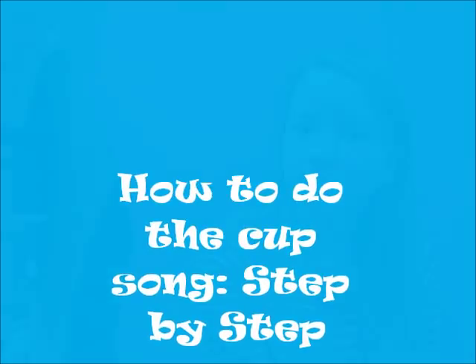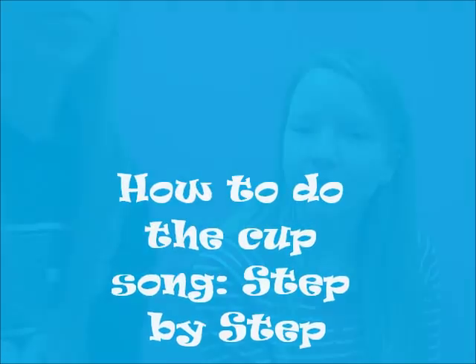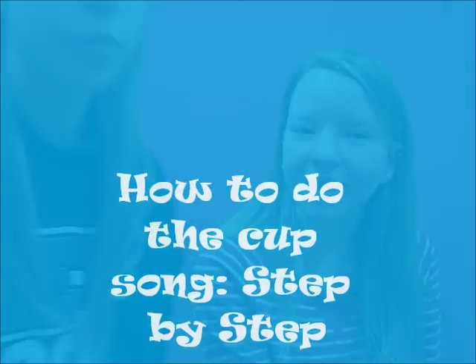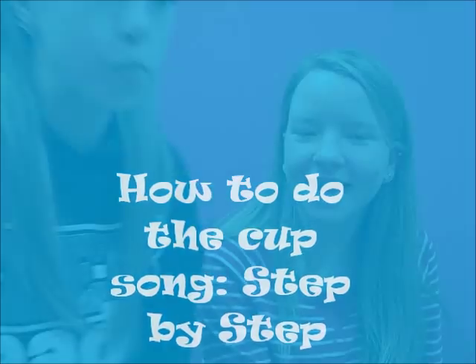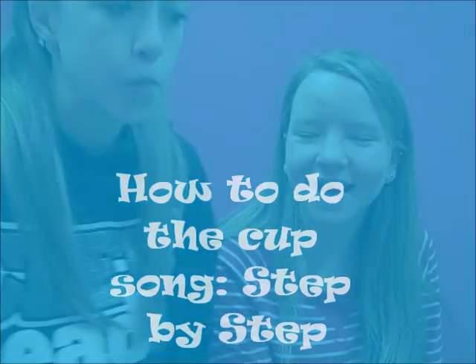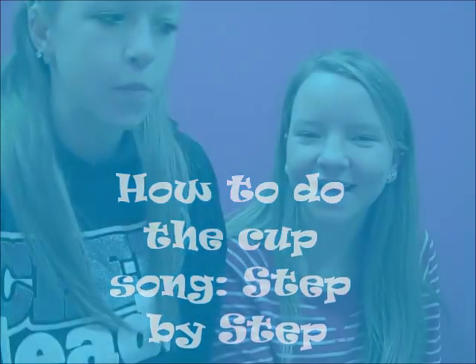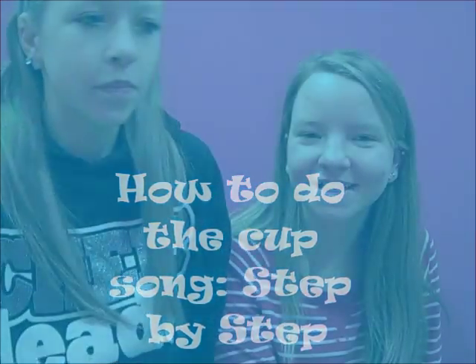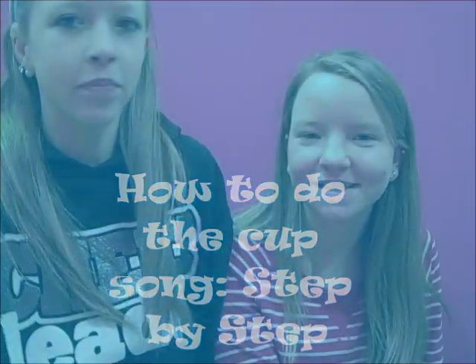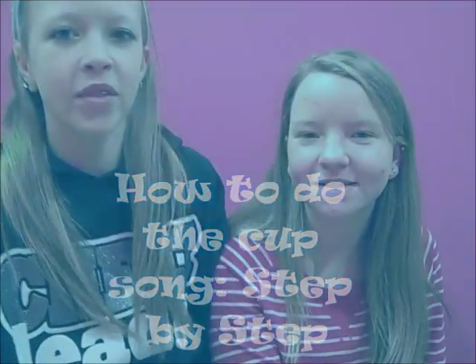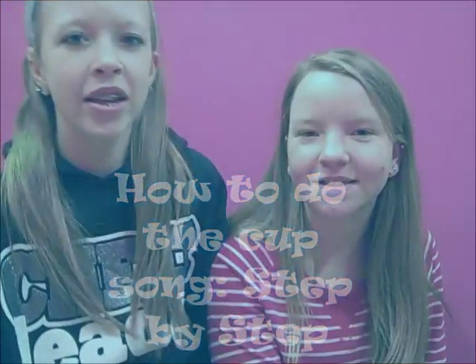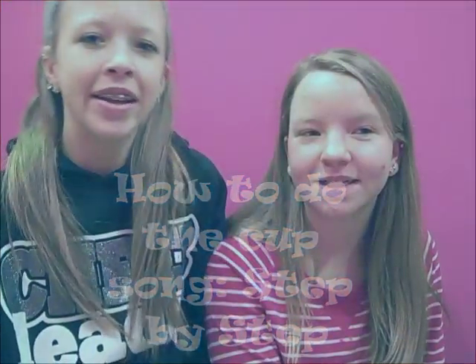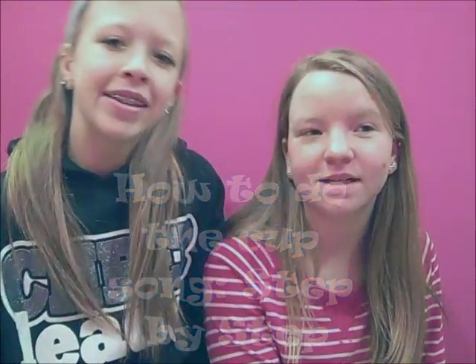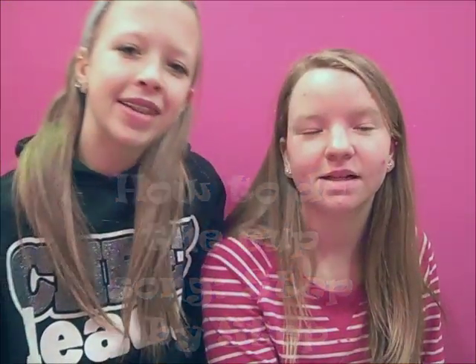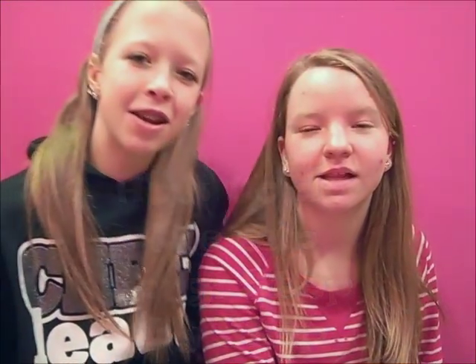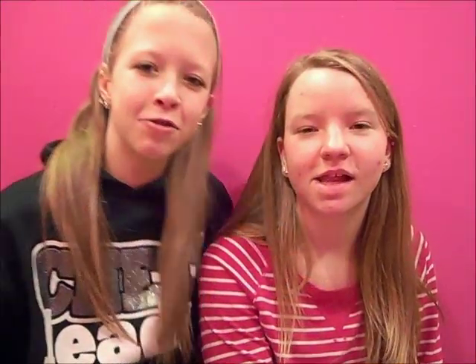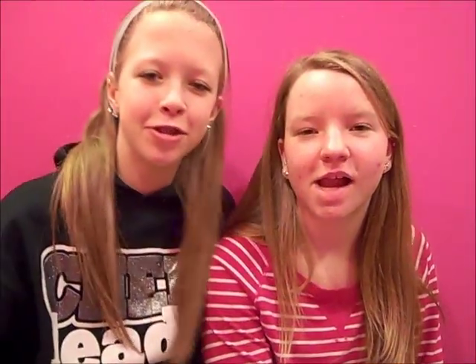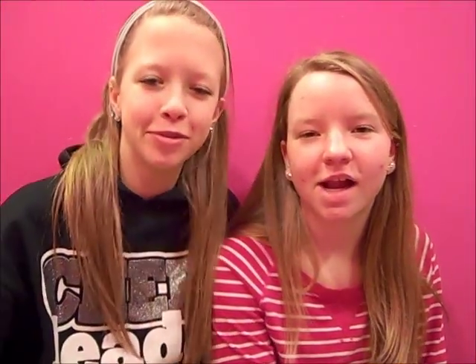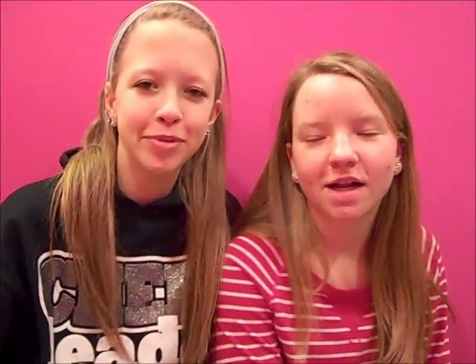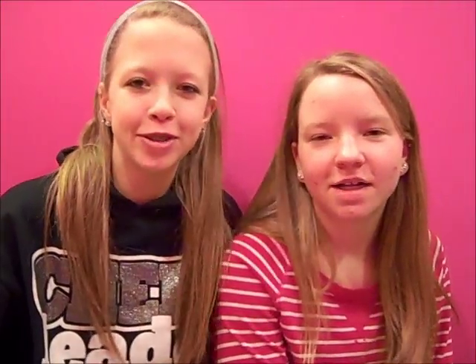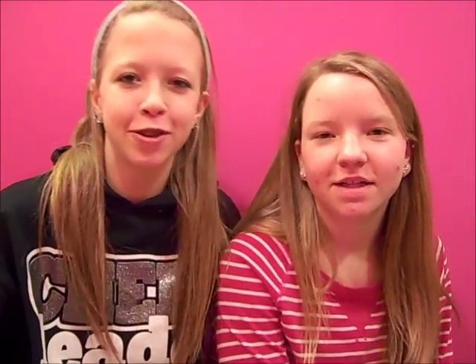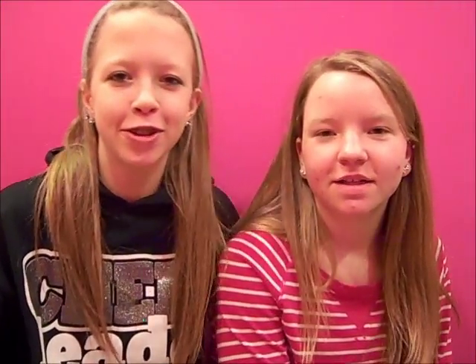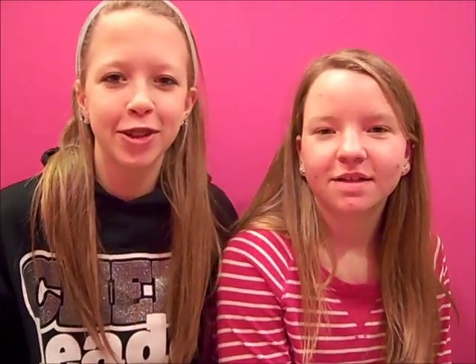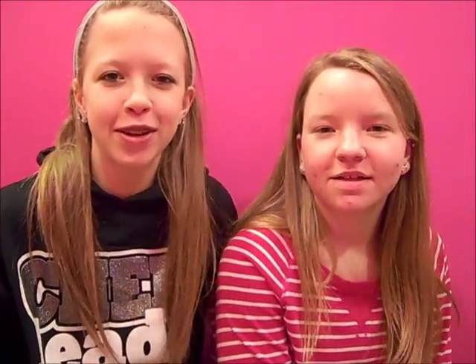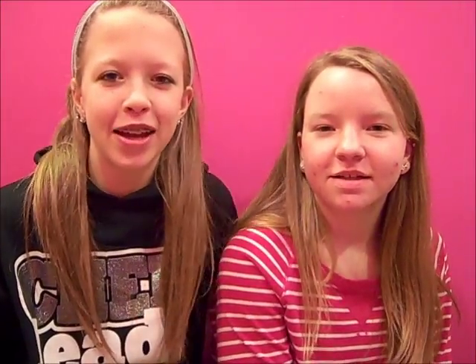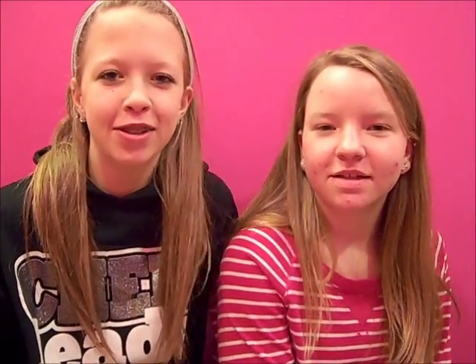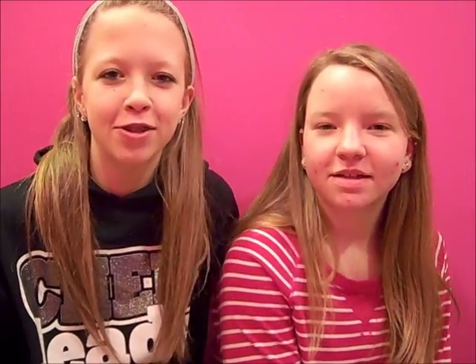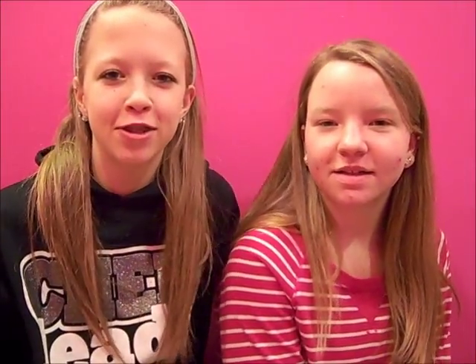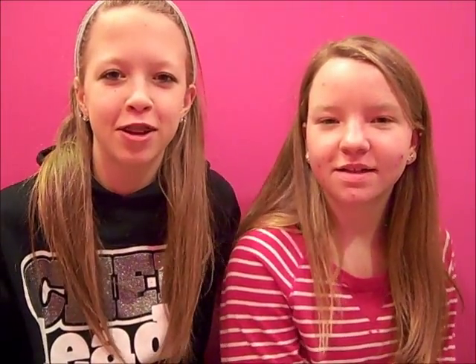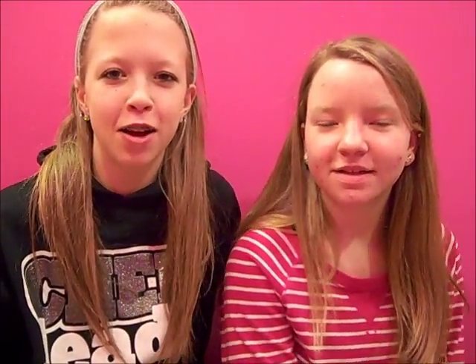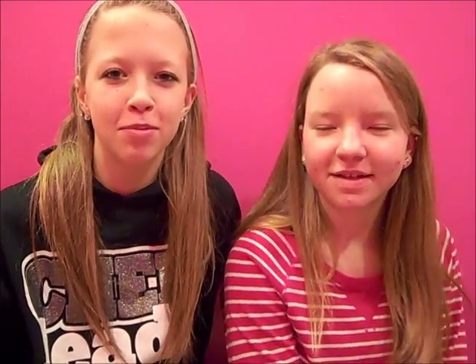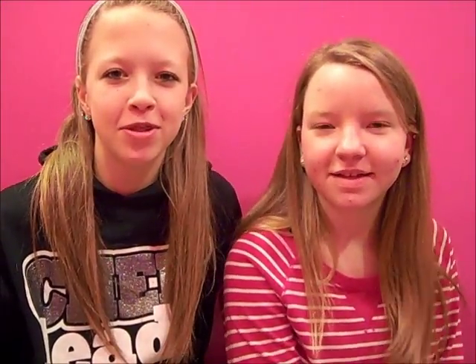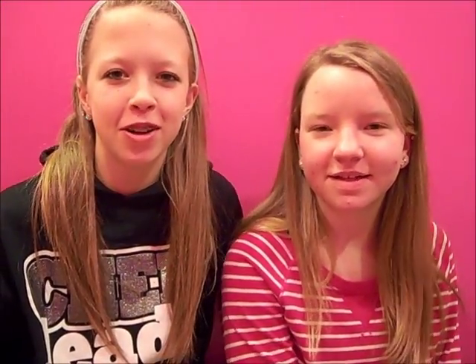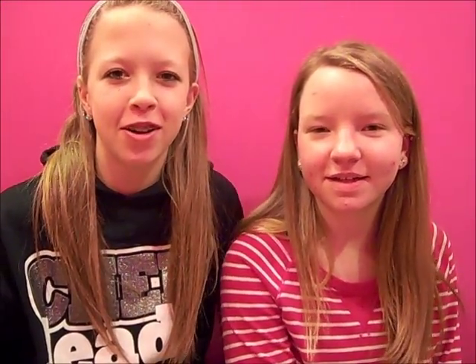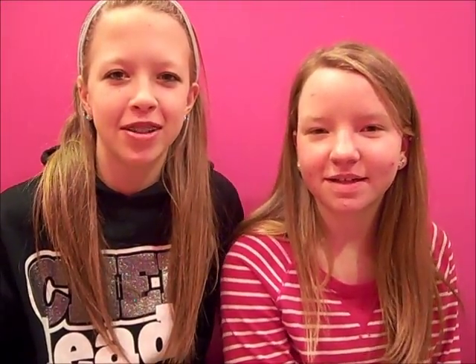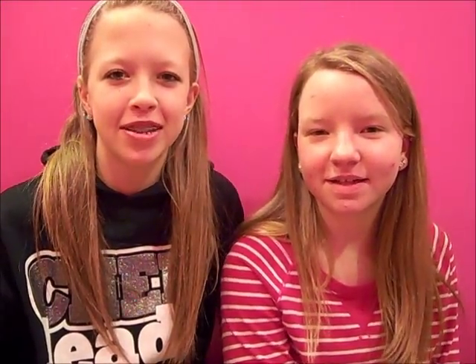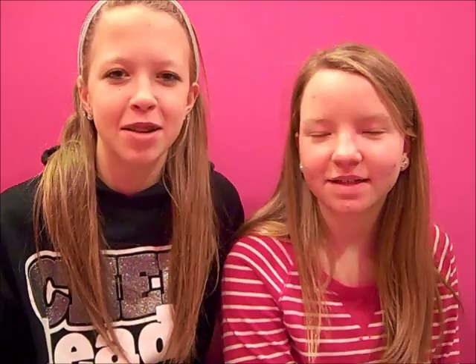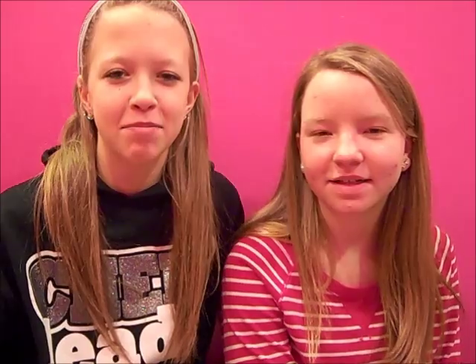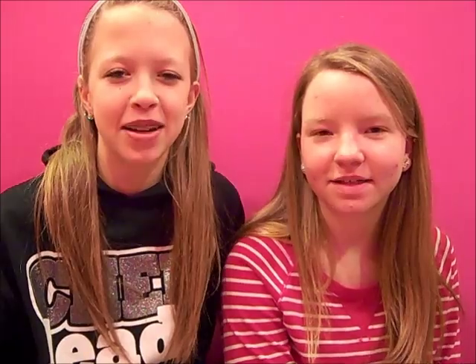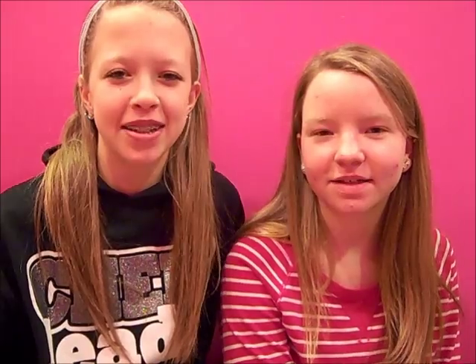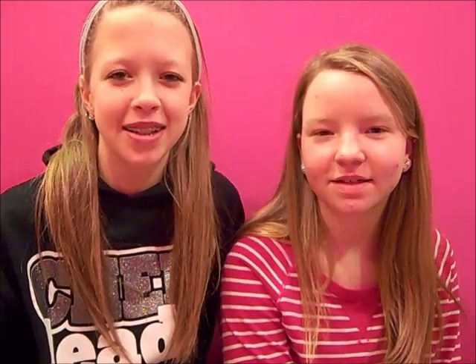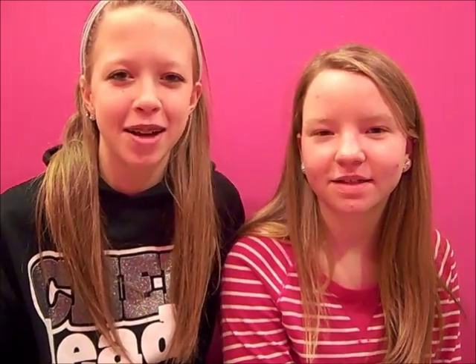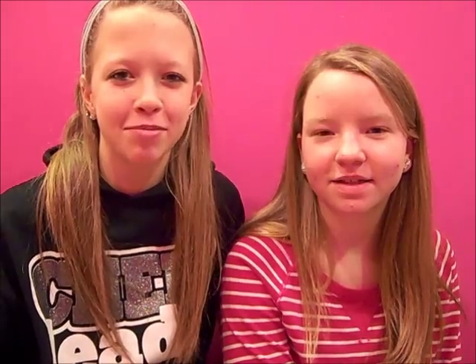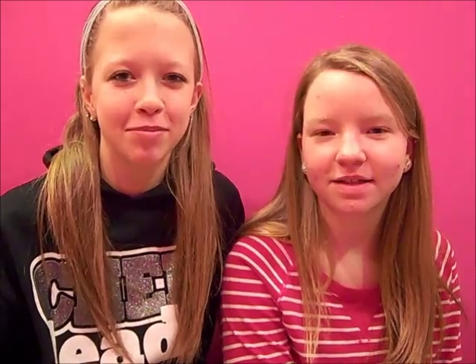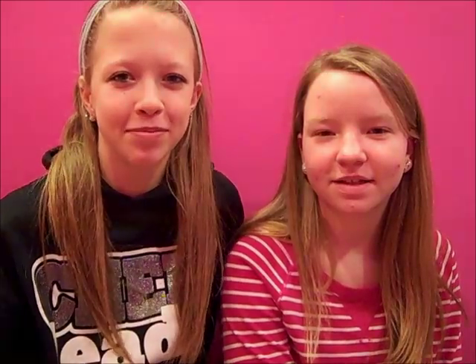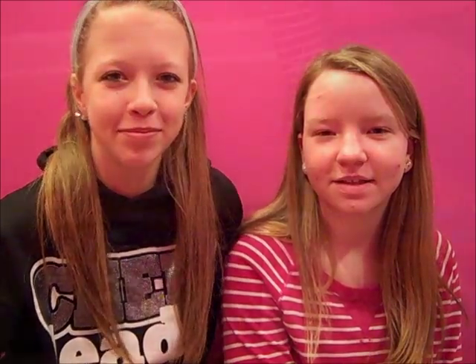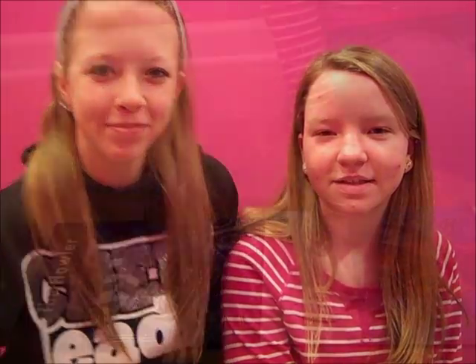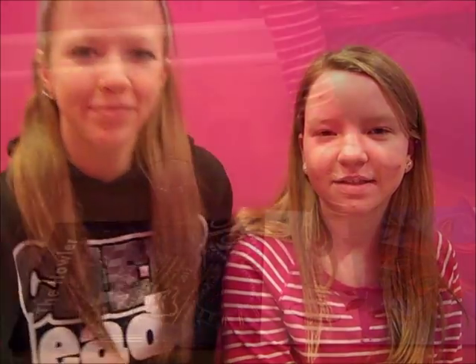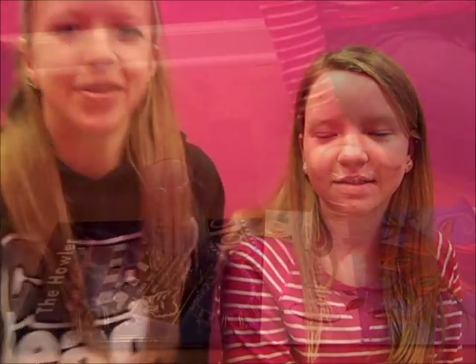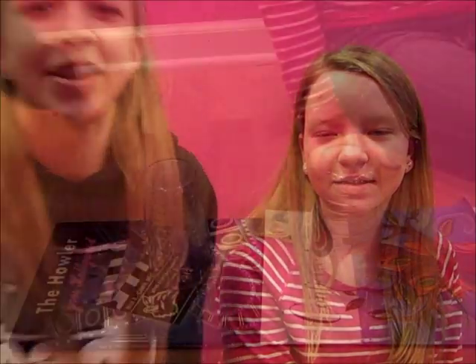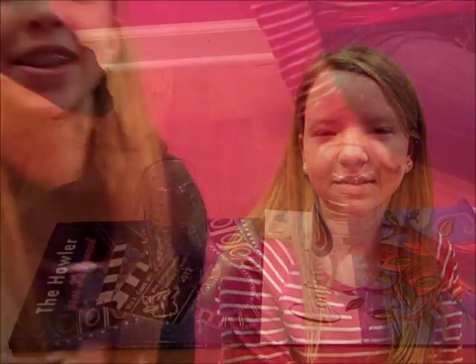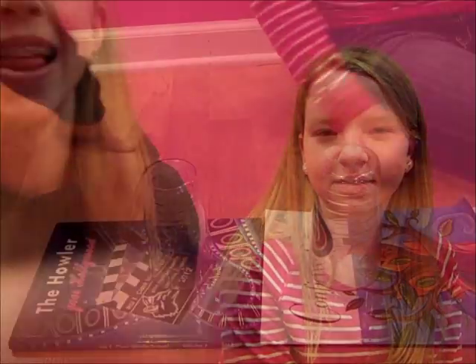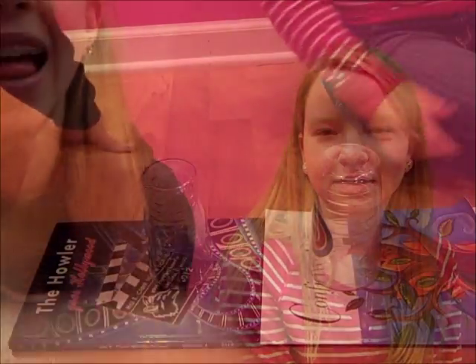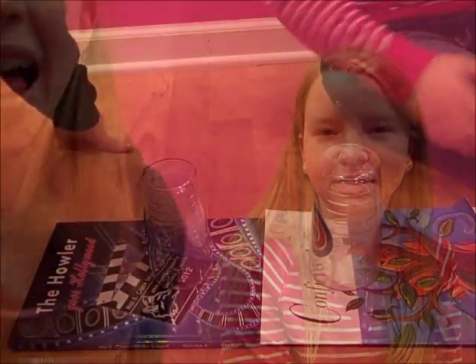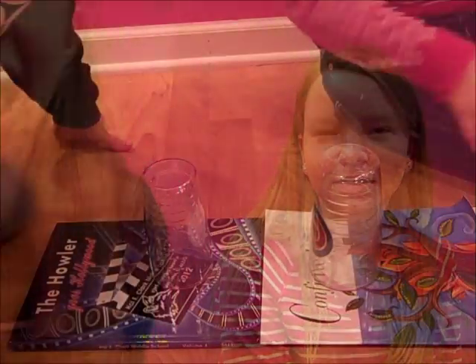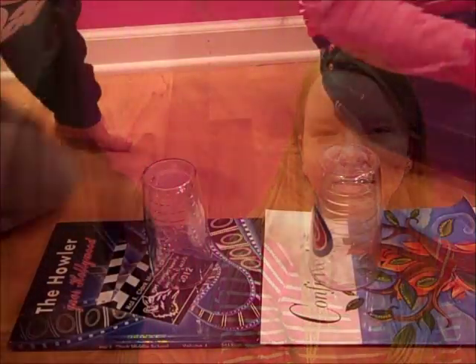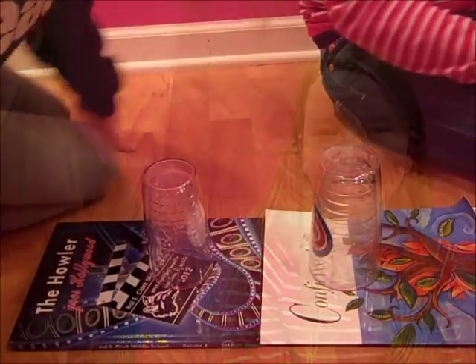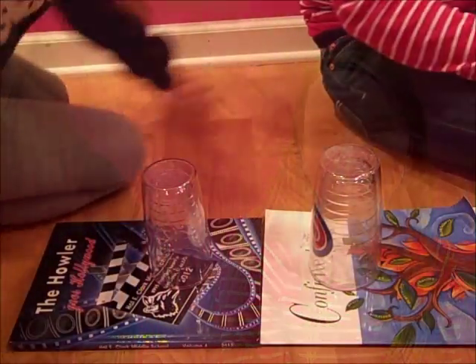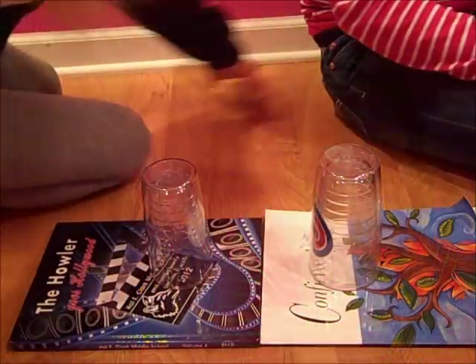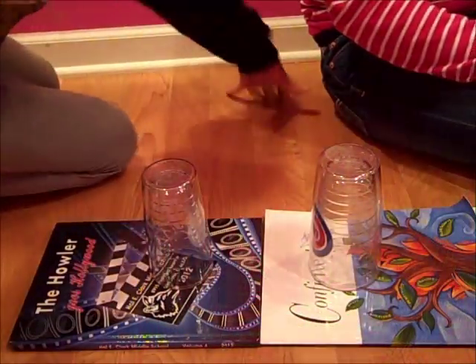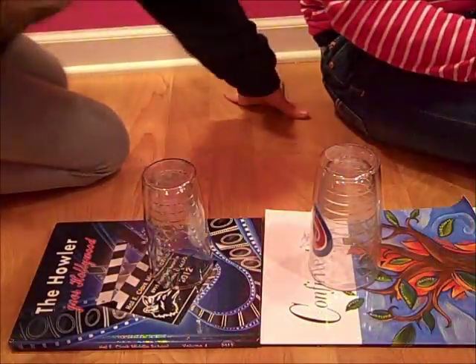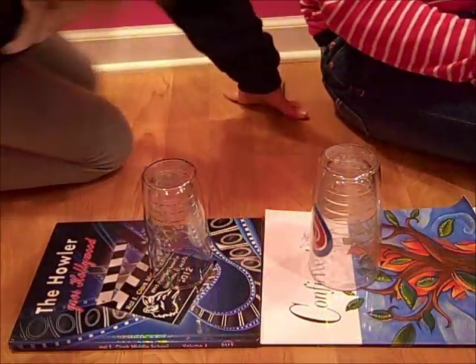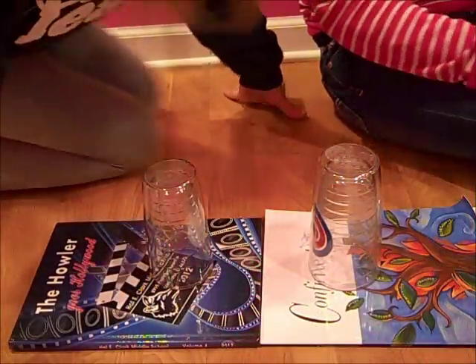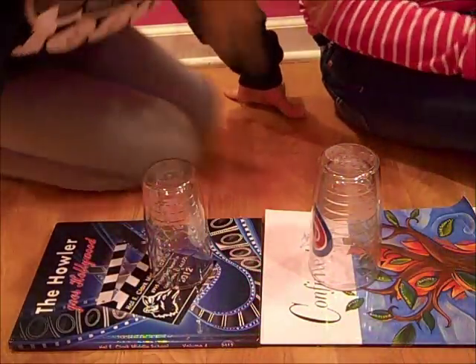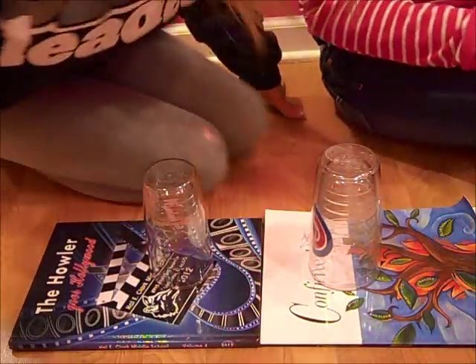Hey guys, today we're going to be showing you how to do the cup song step-by-step. First thing we're going to do is show you the whole thing.